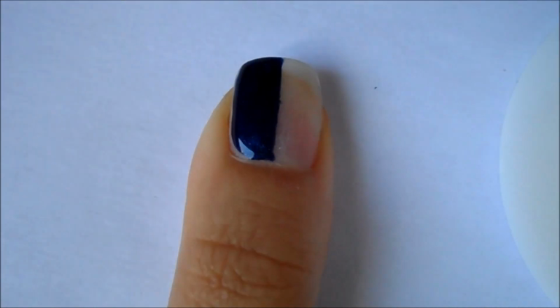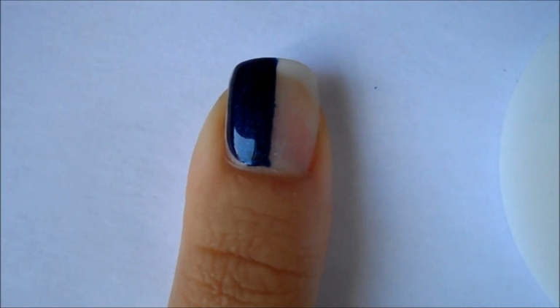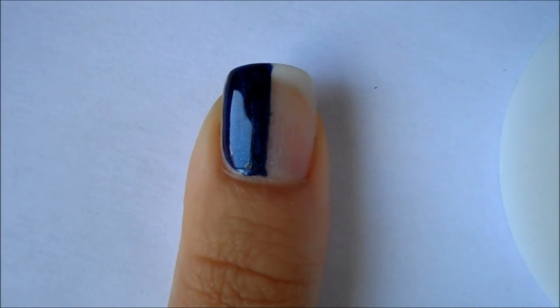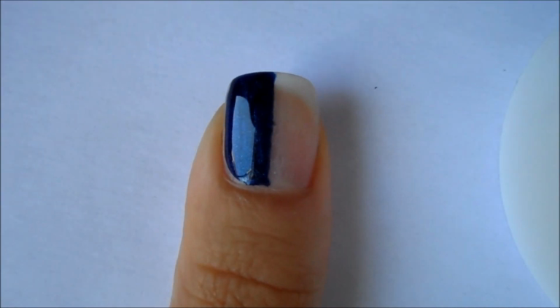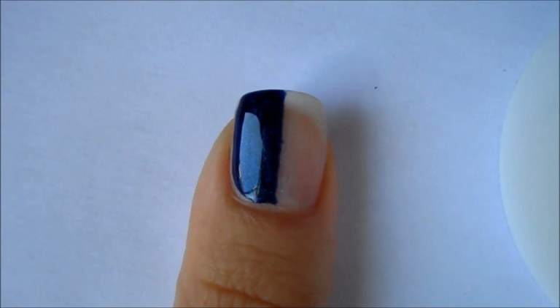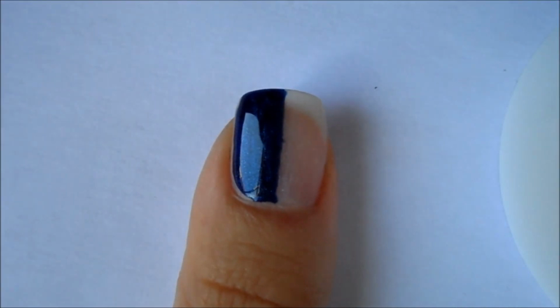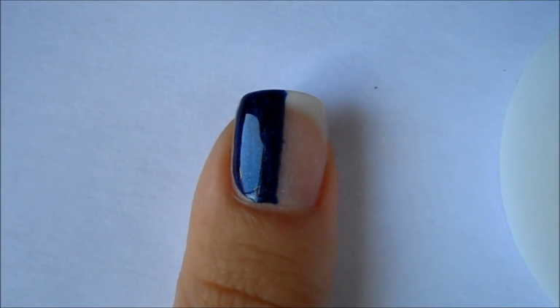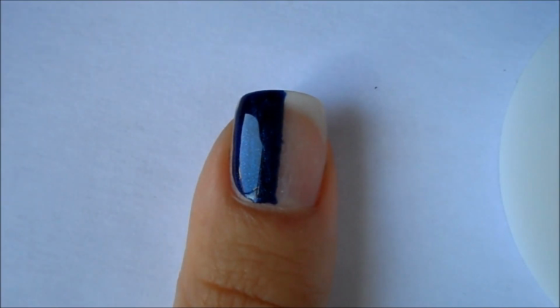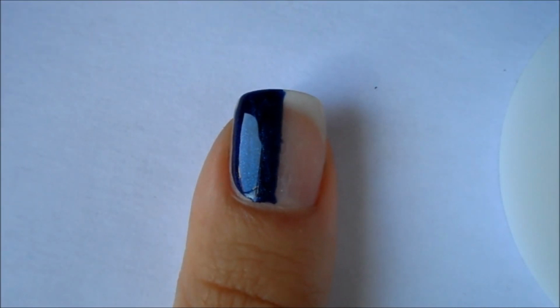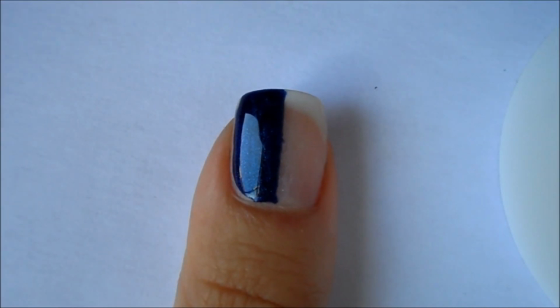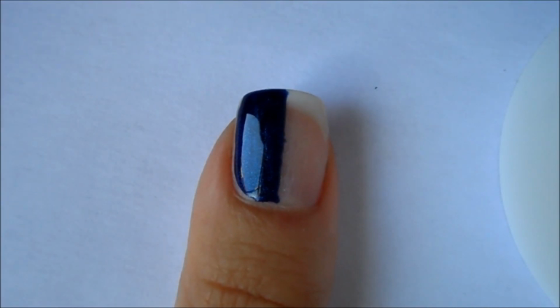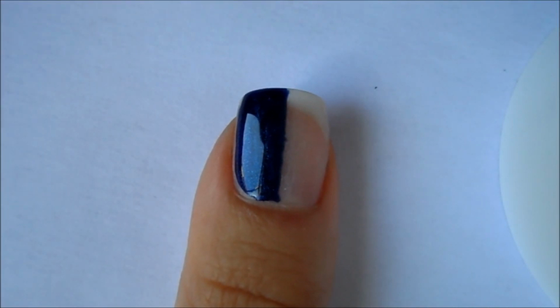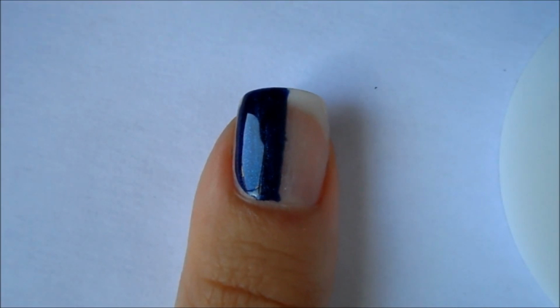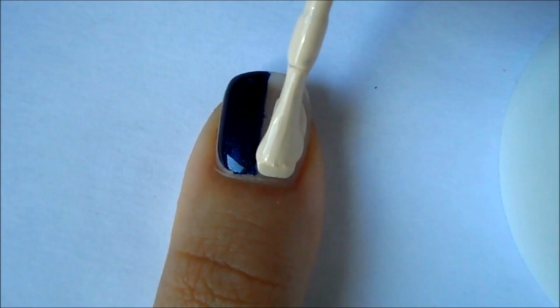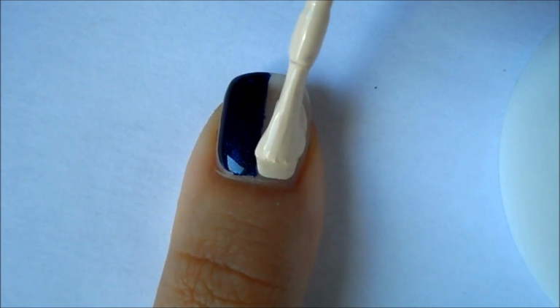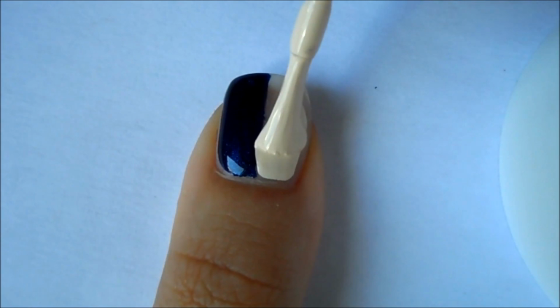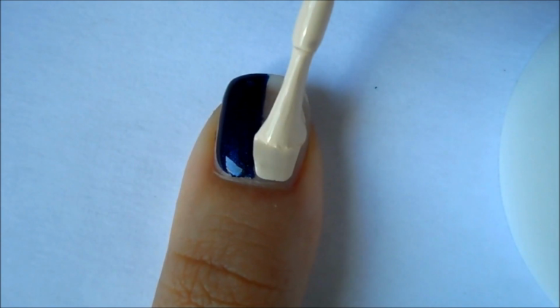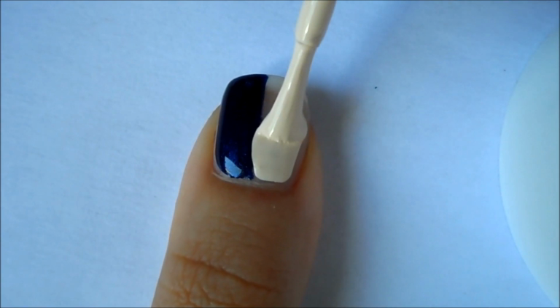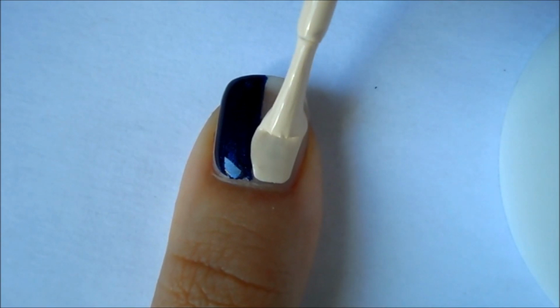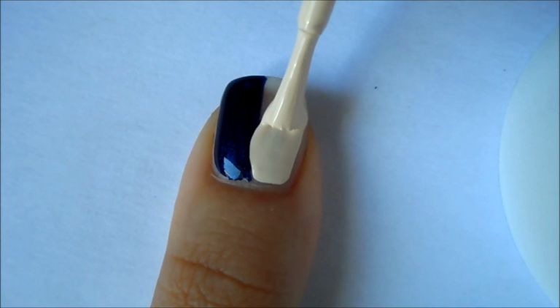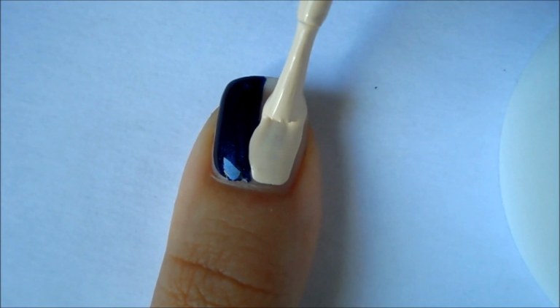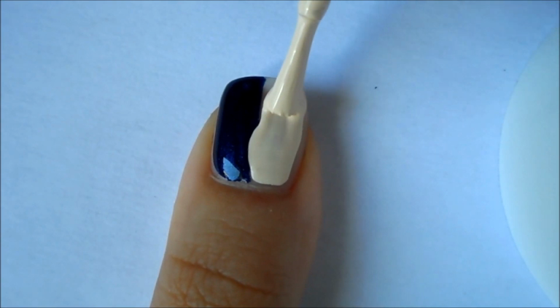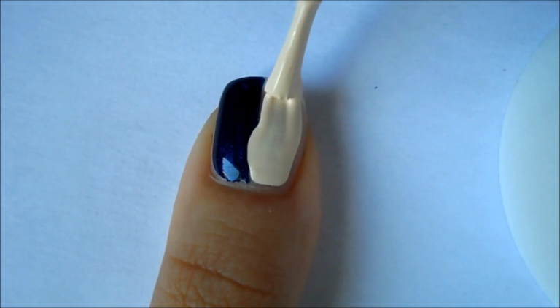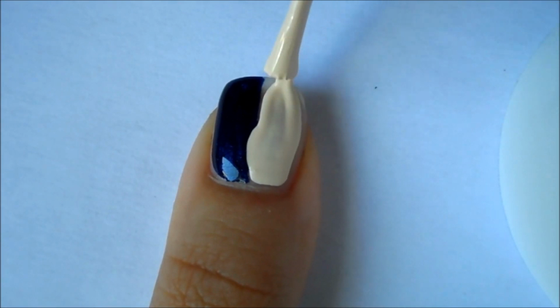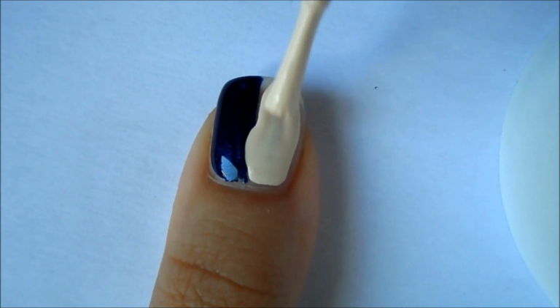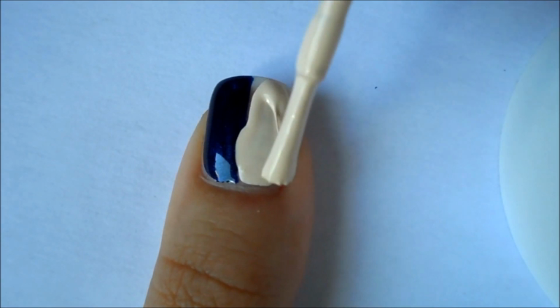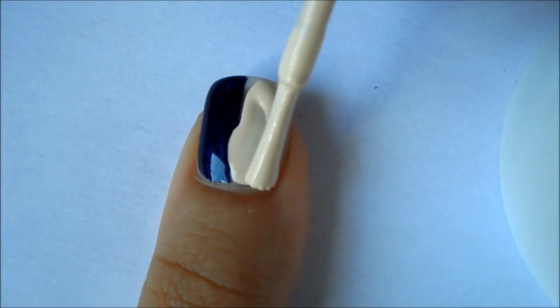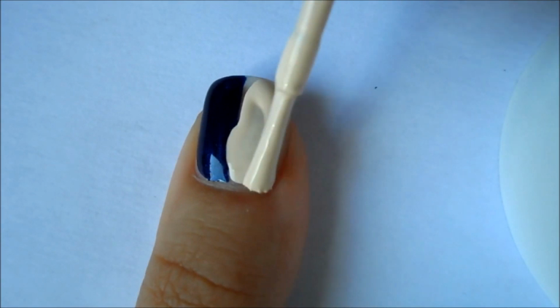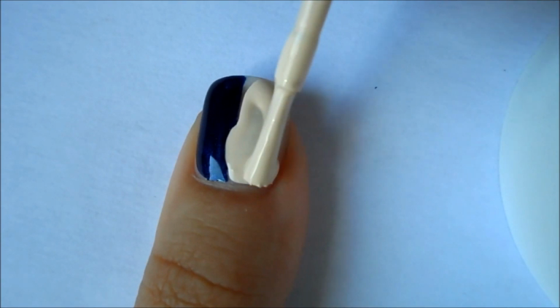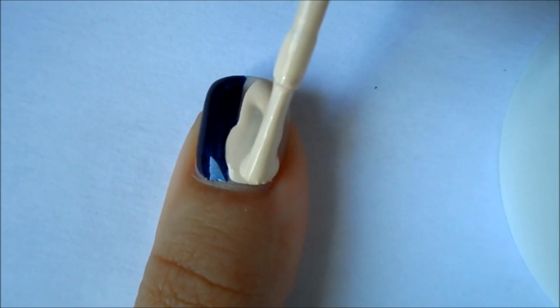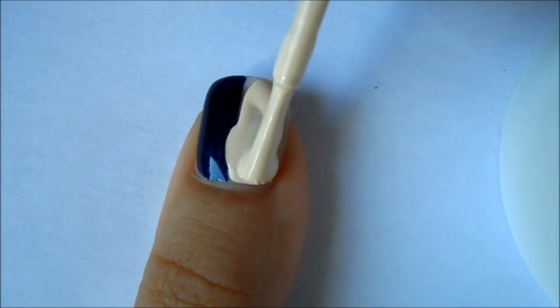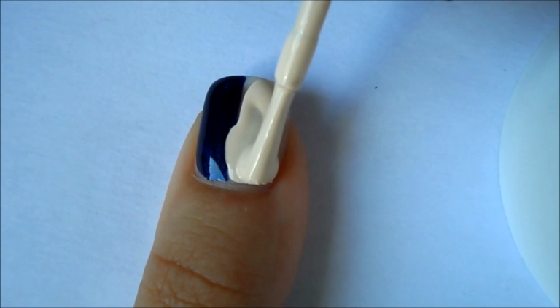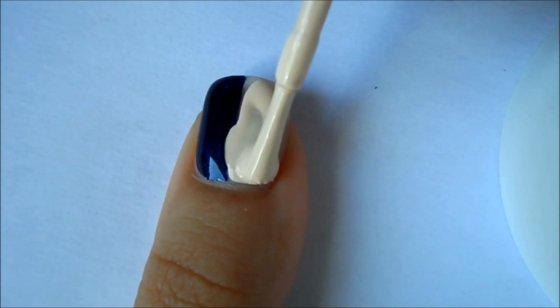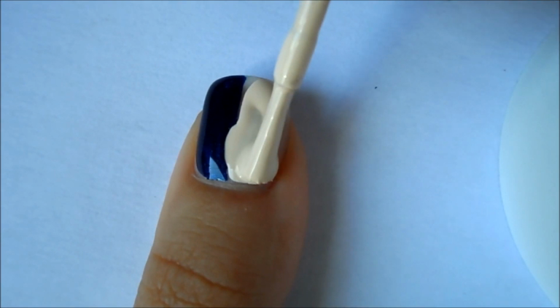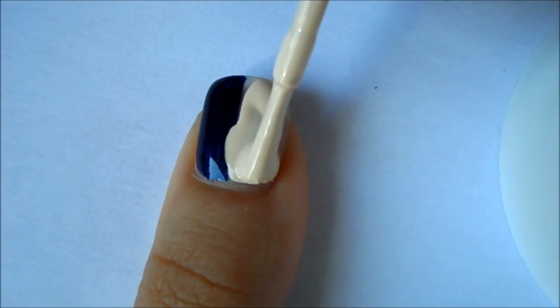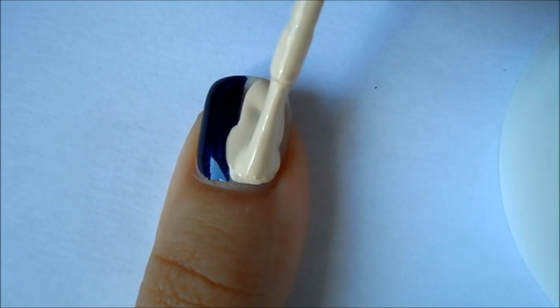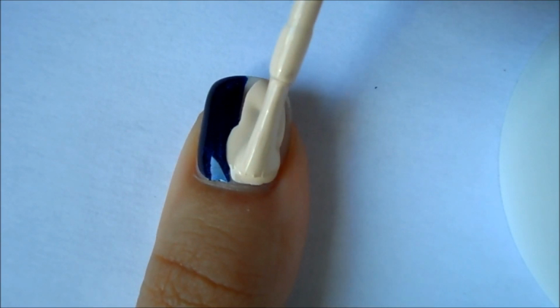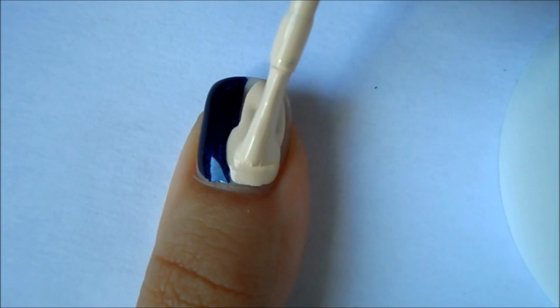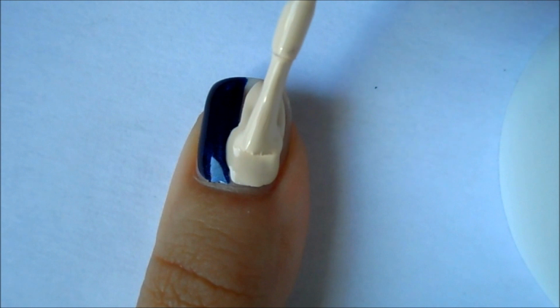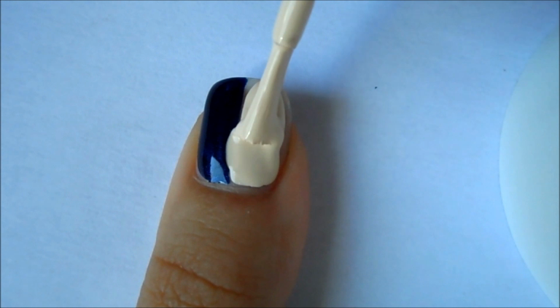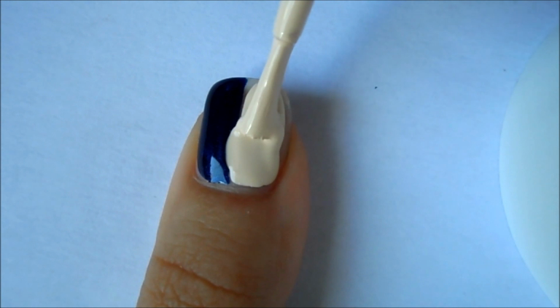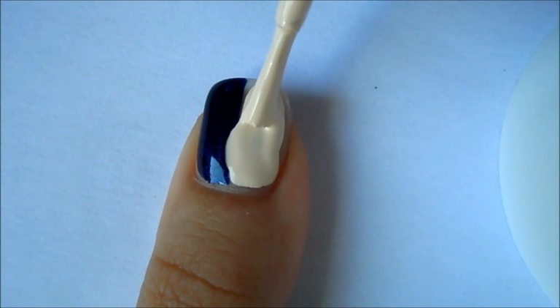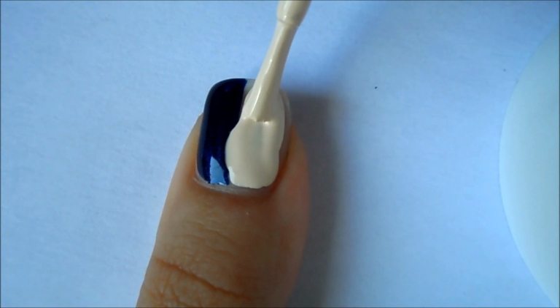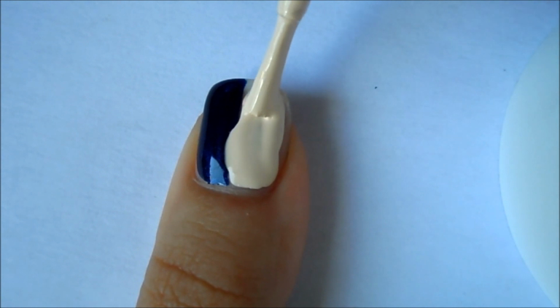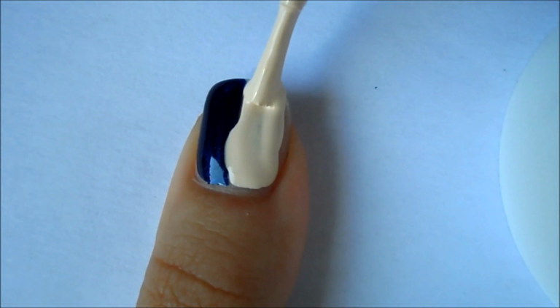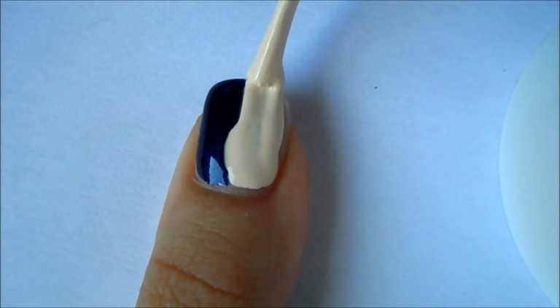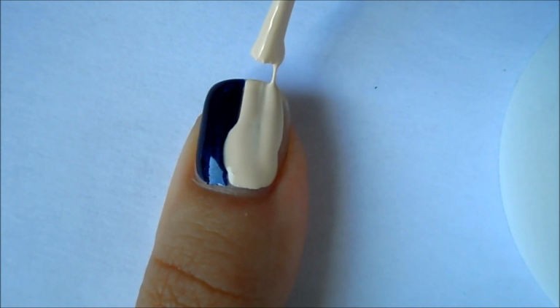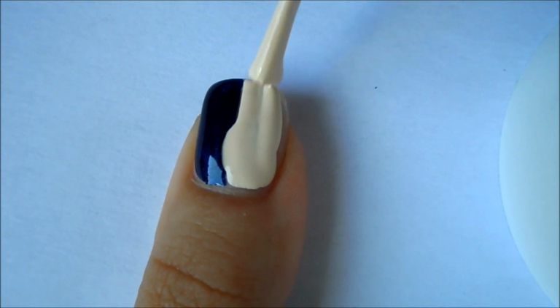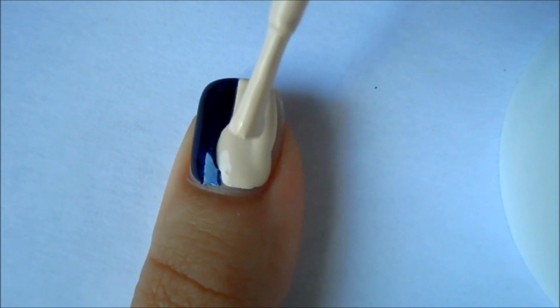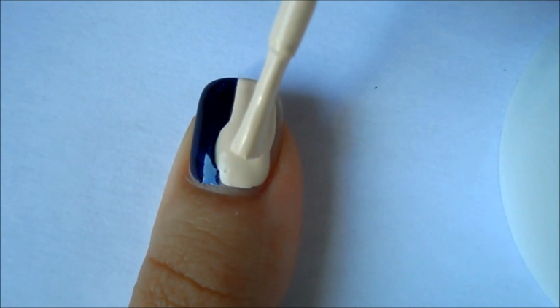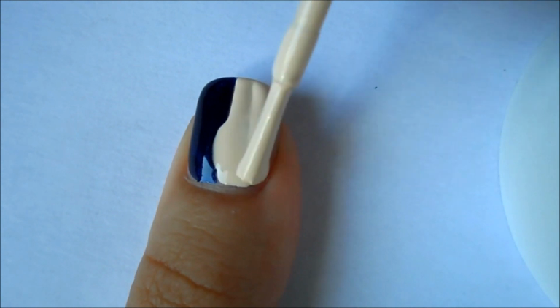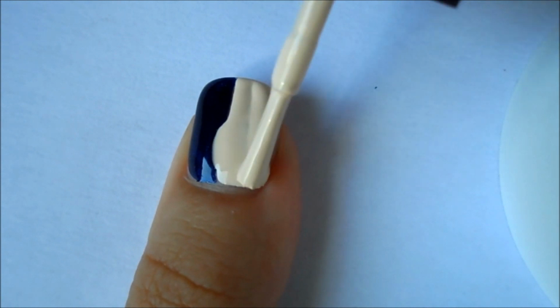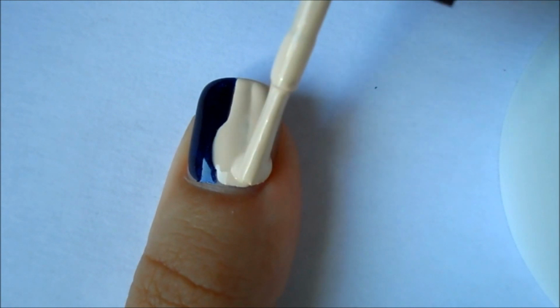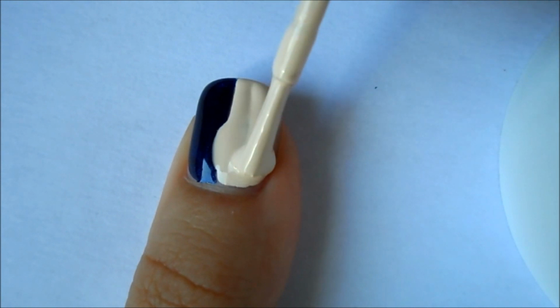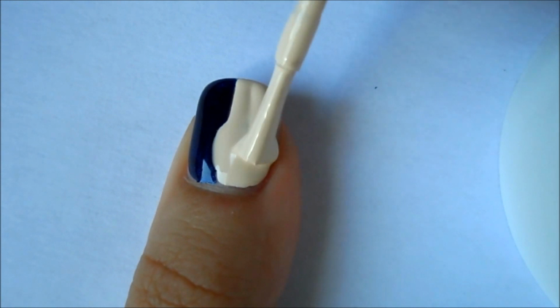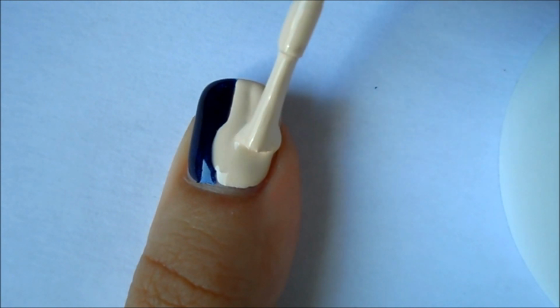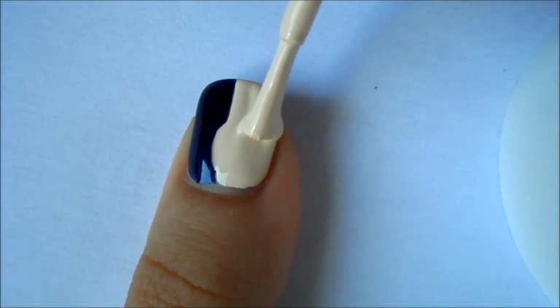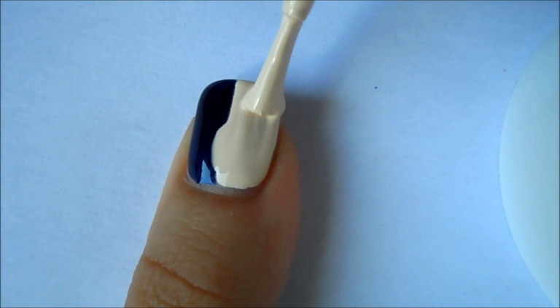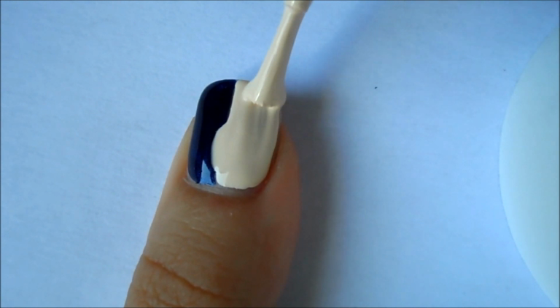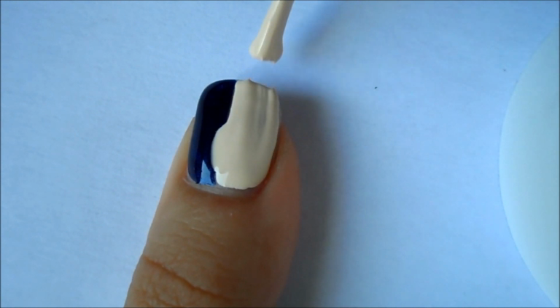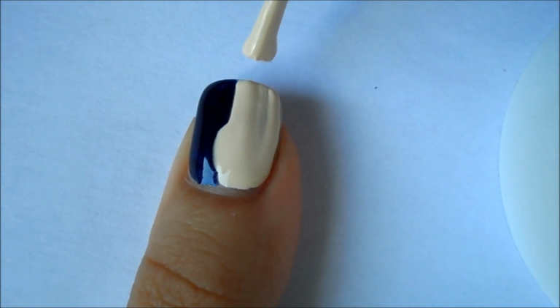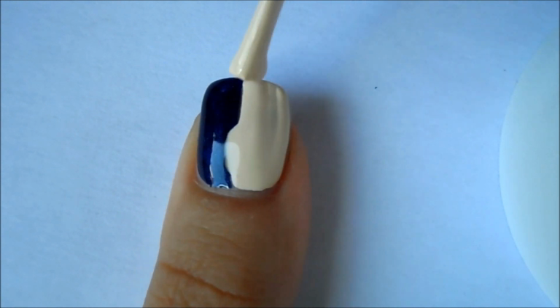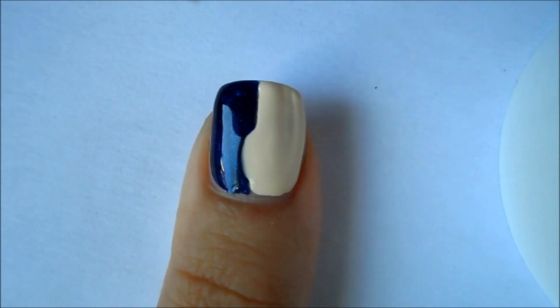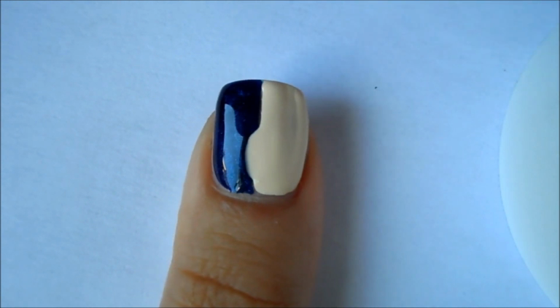Then on the clean side of your nail you want to apply your second color, and again you want this to be a little bit thicker than a normal coat of nail polish.